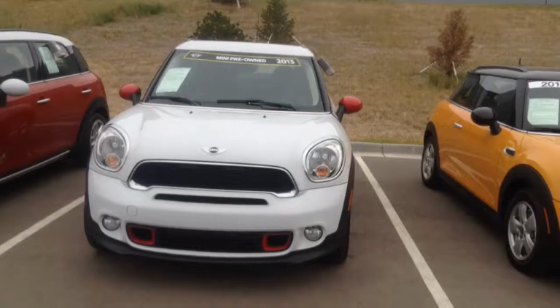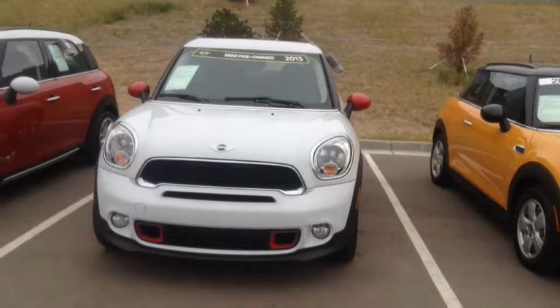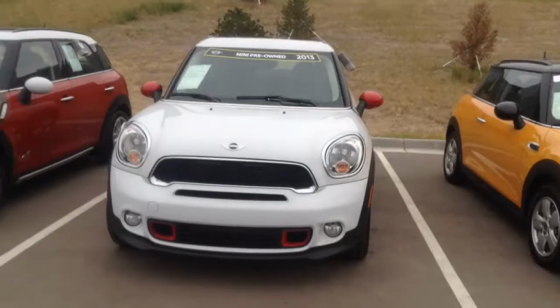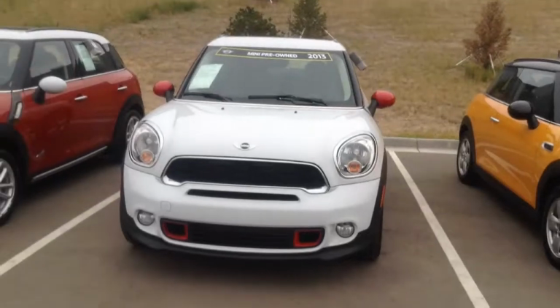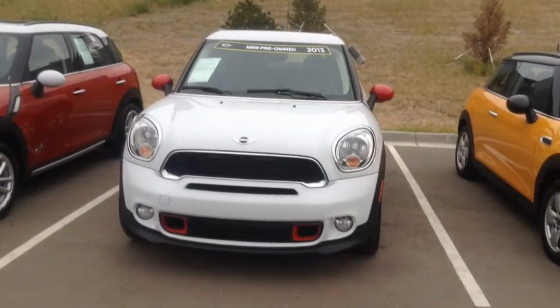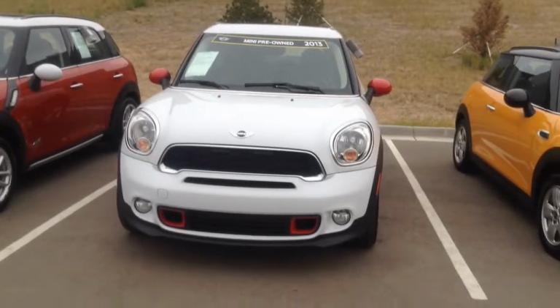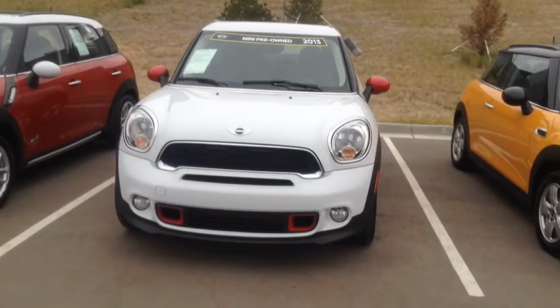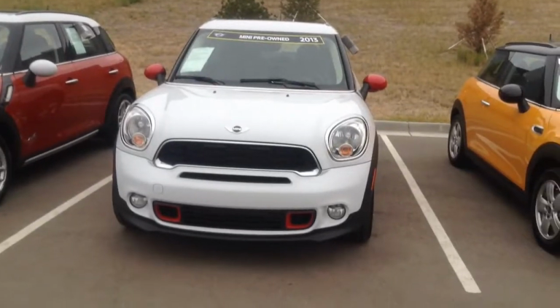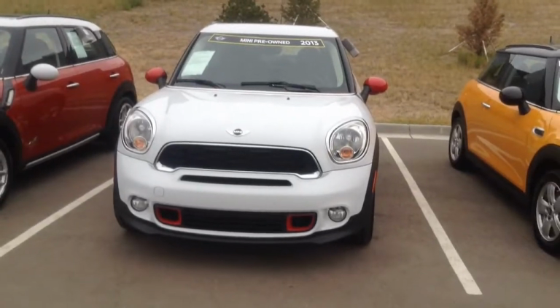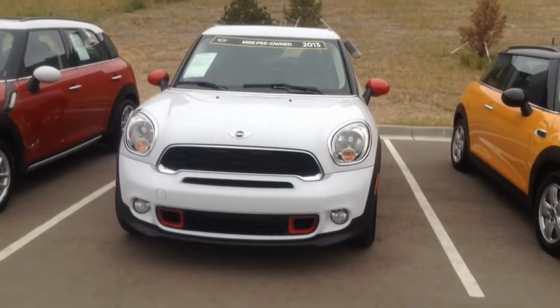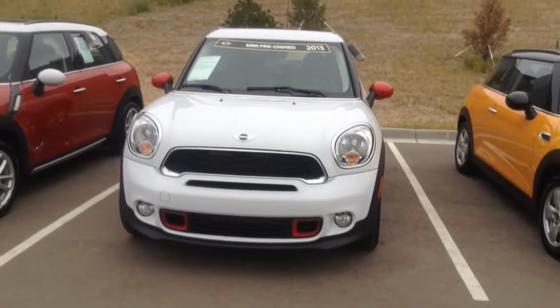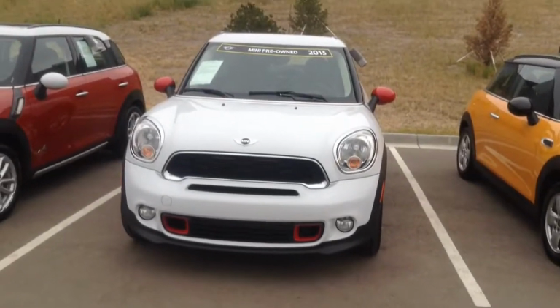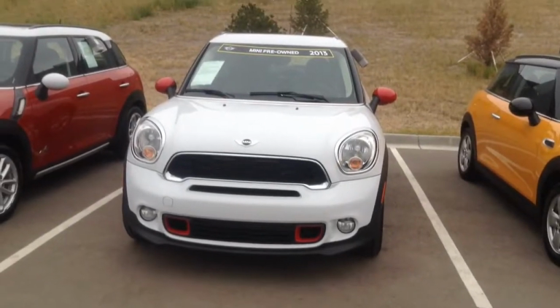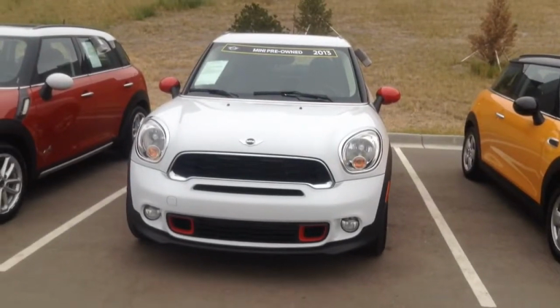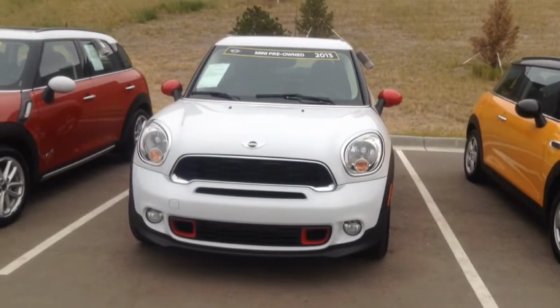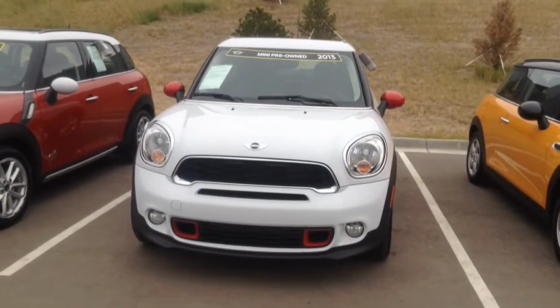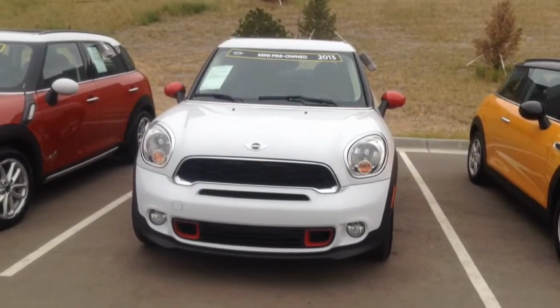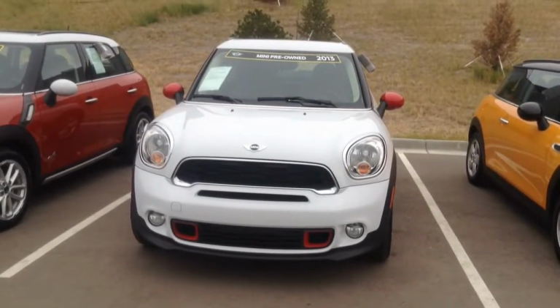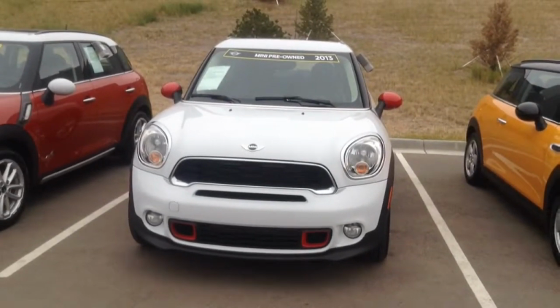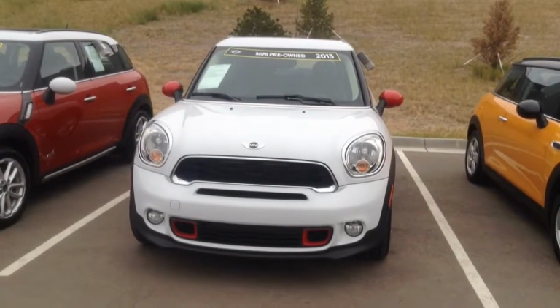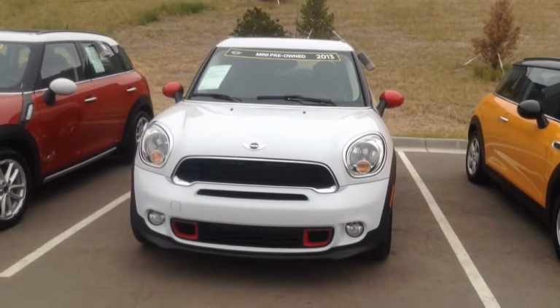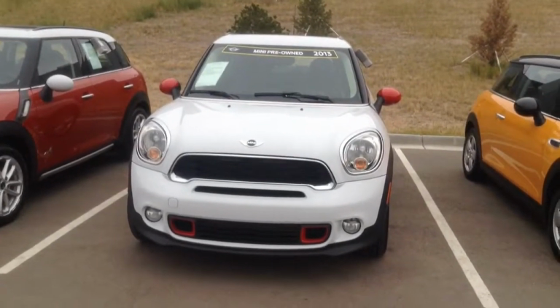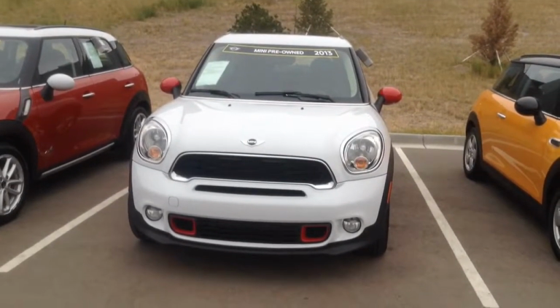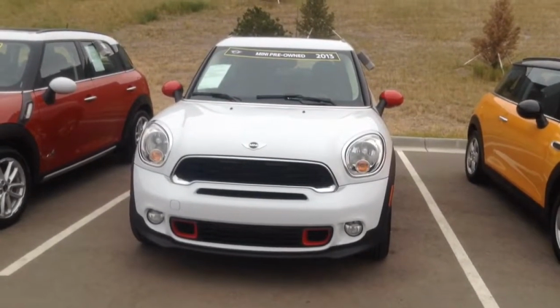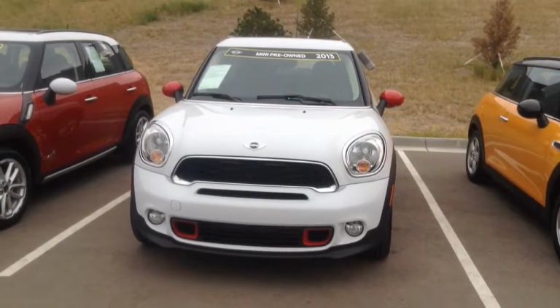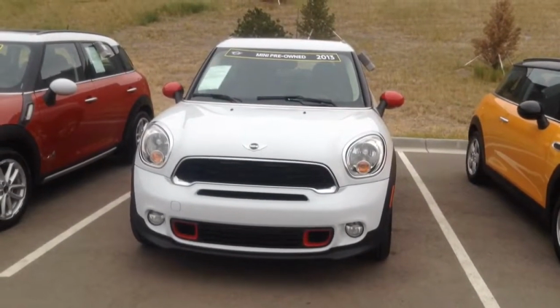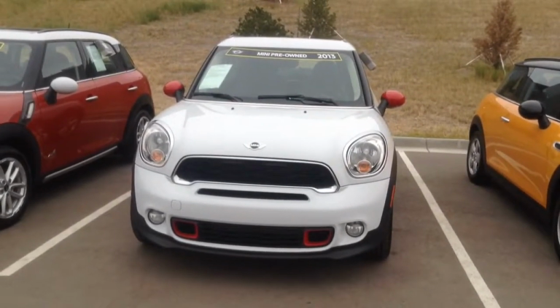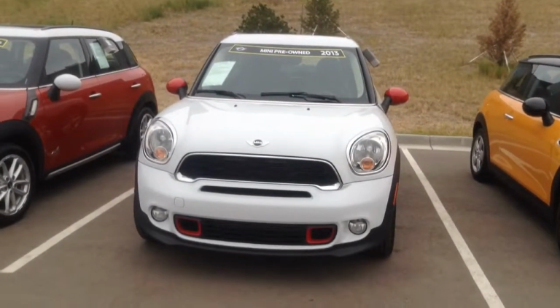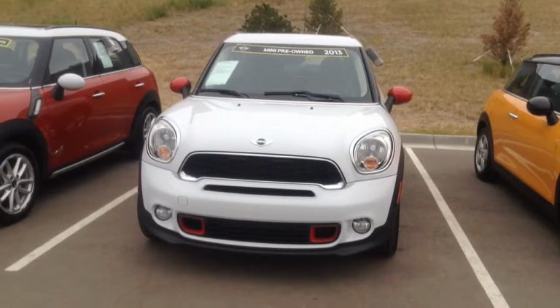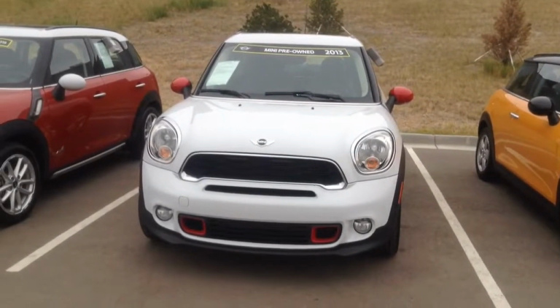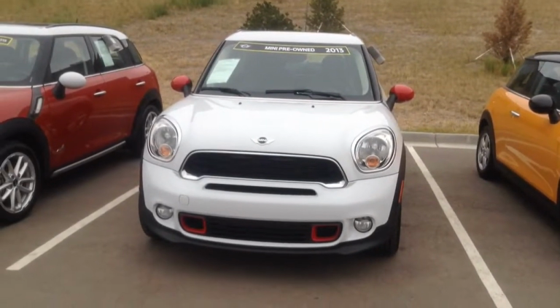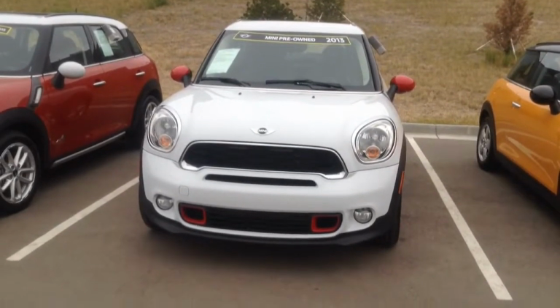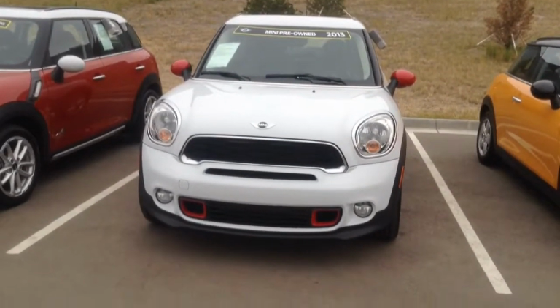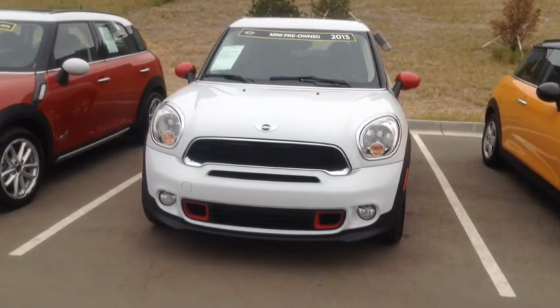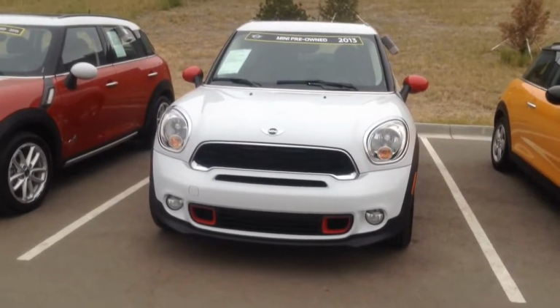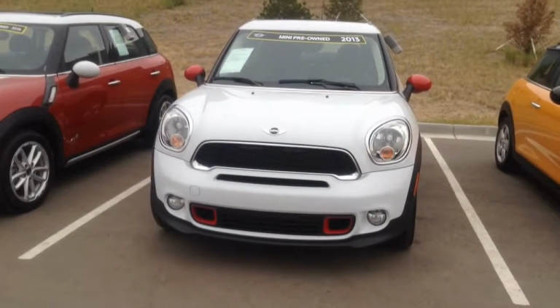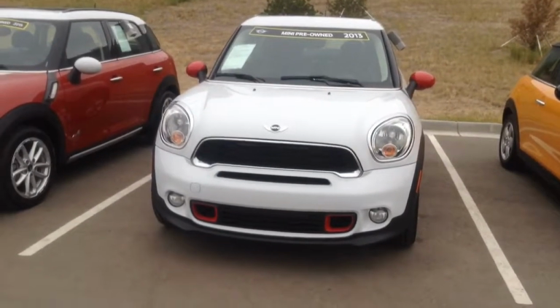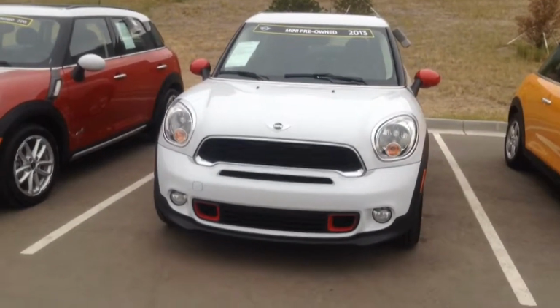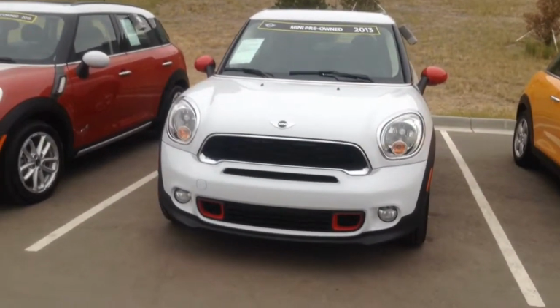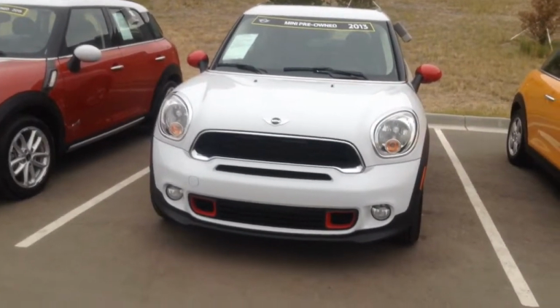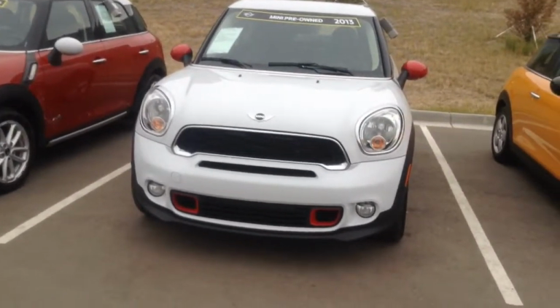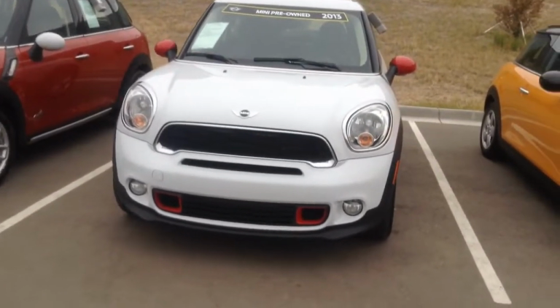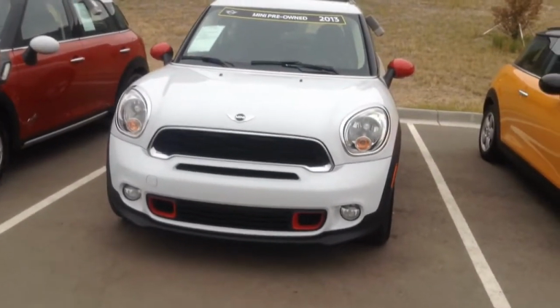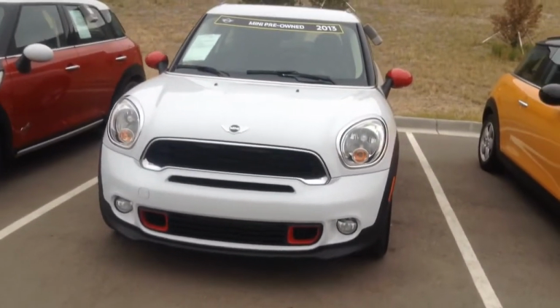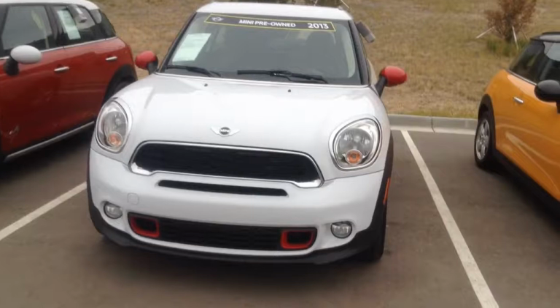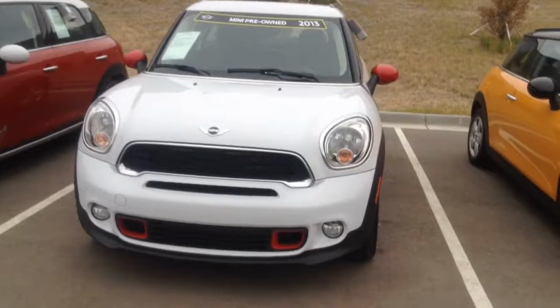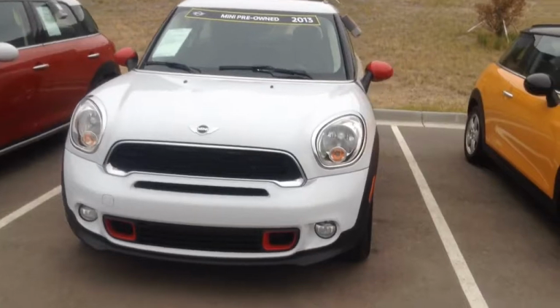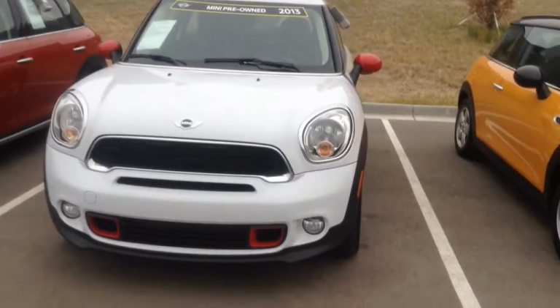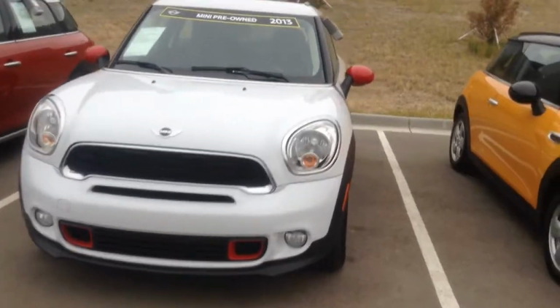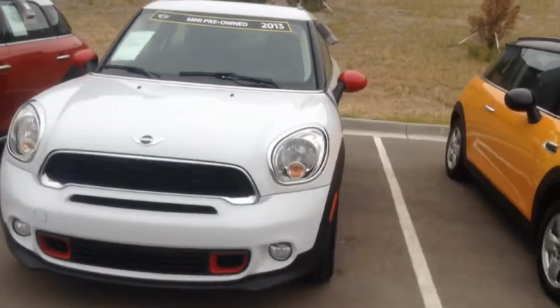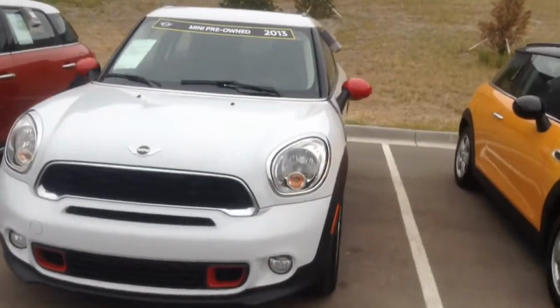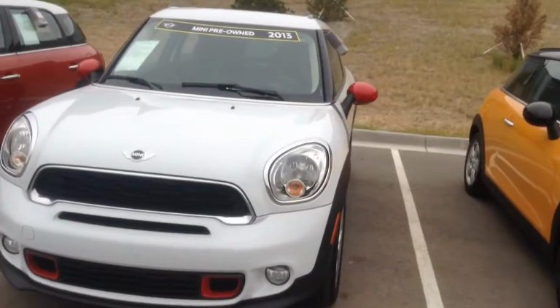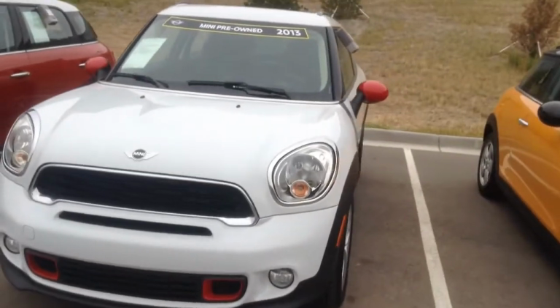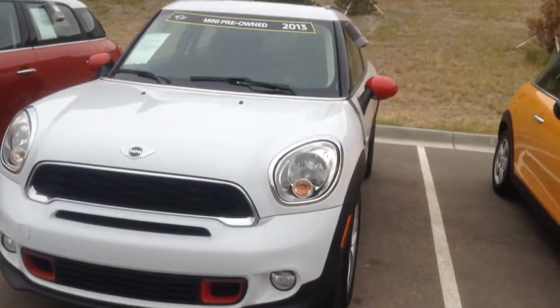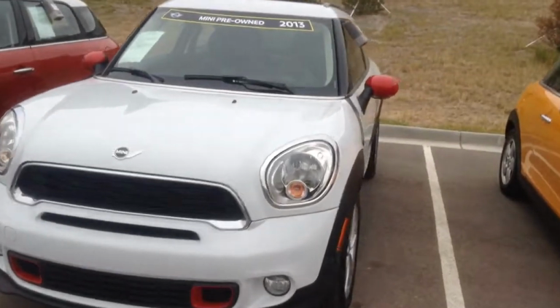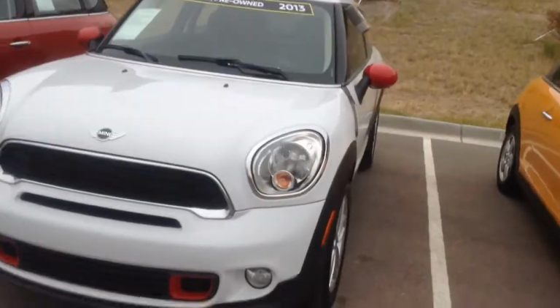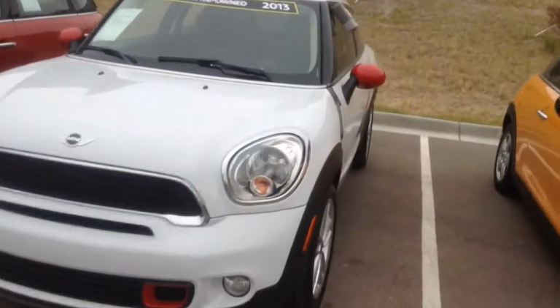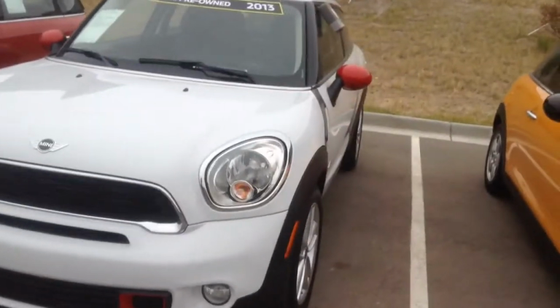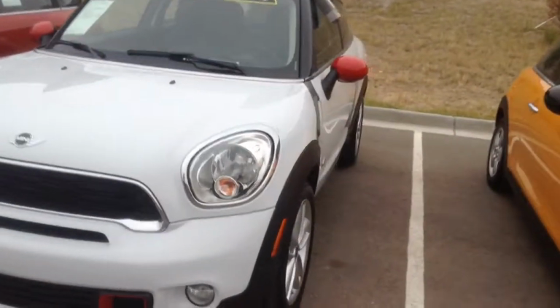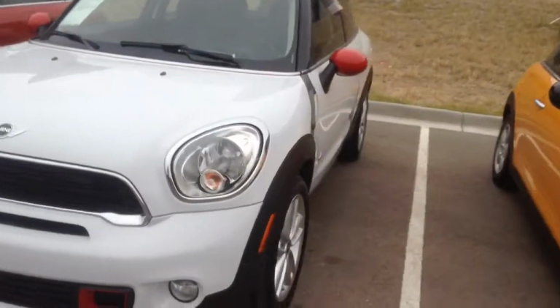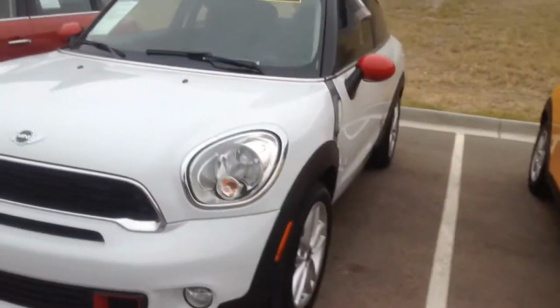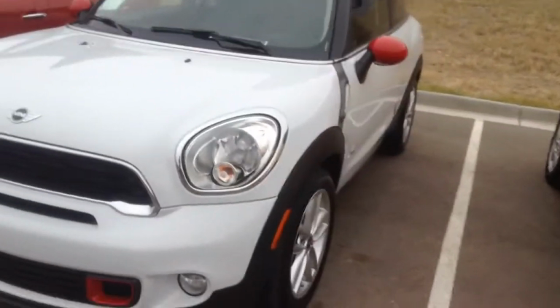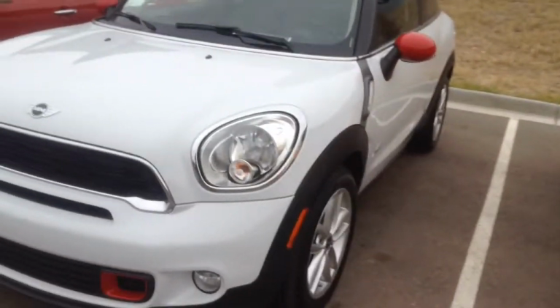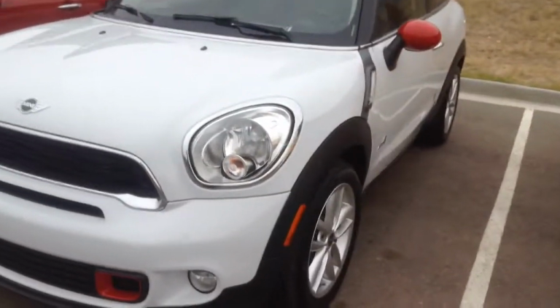Good morning, Caleb. This is Max with Ralph Shomp Mini. I just wanted to share a quick video with you on the 2013 Paceman.